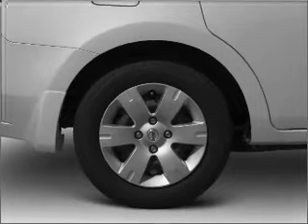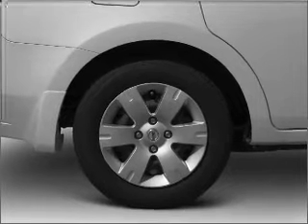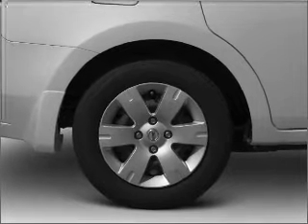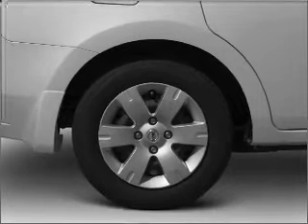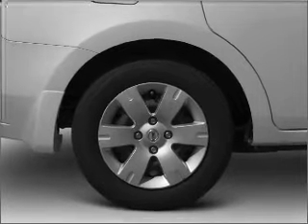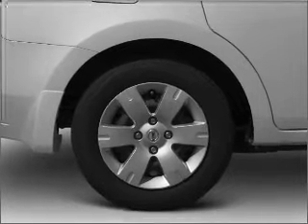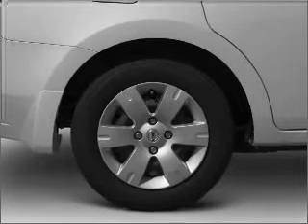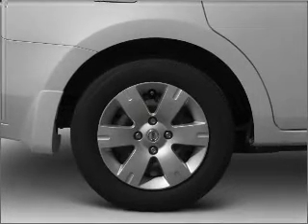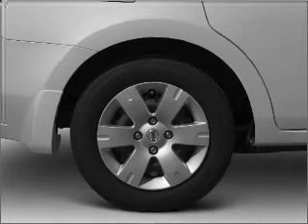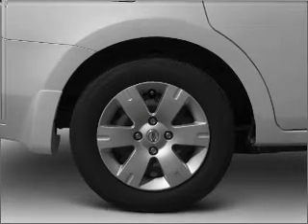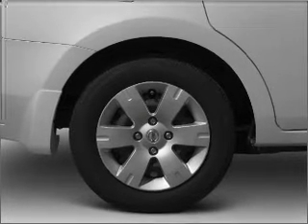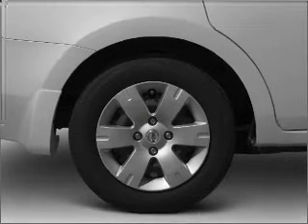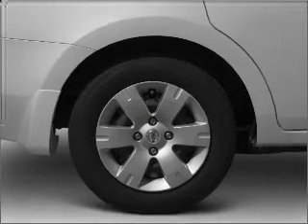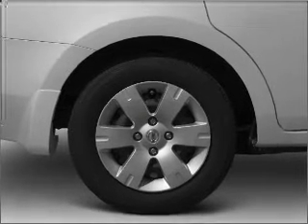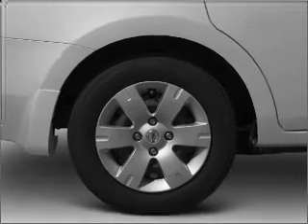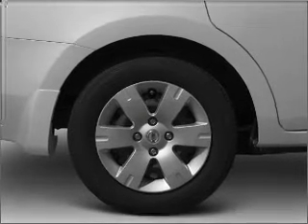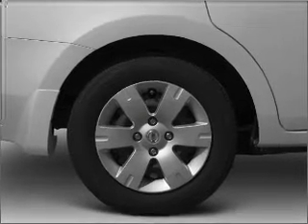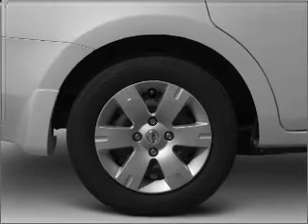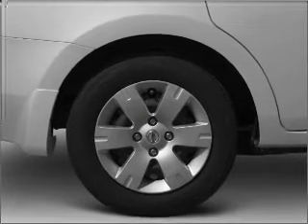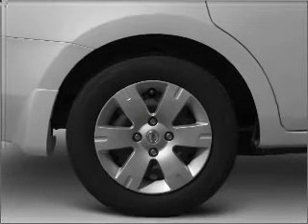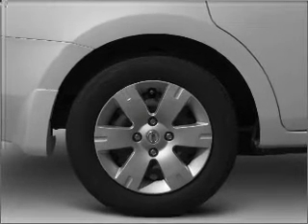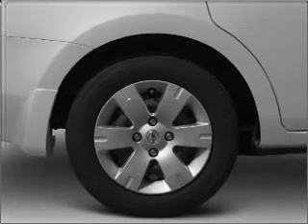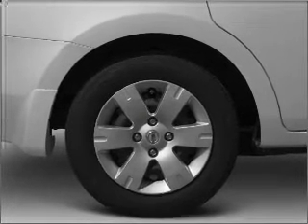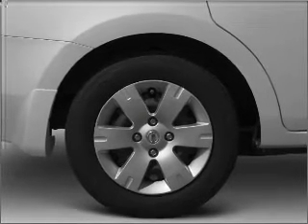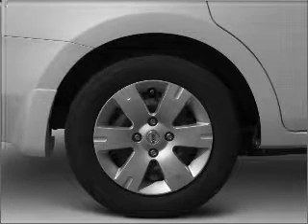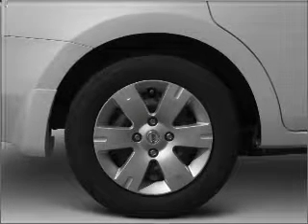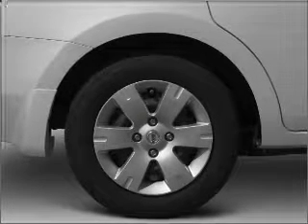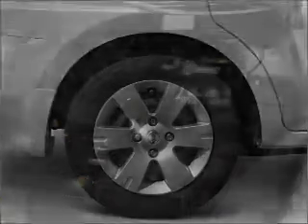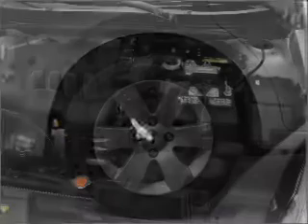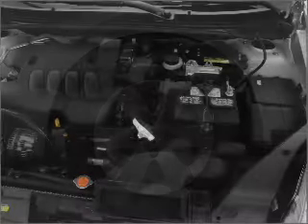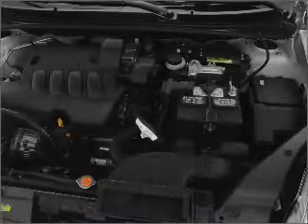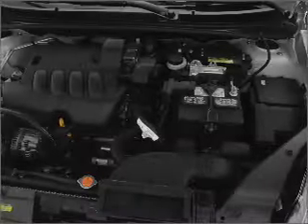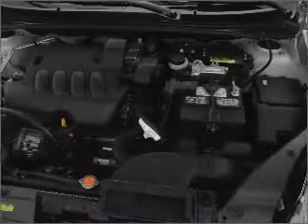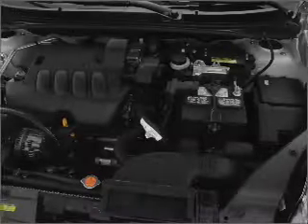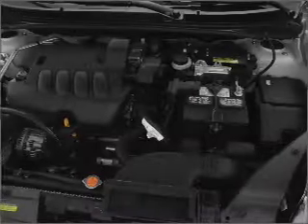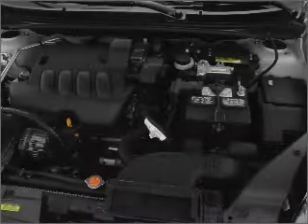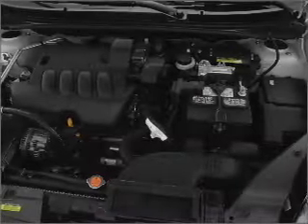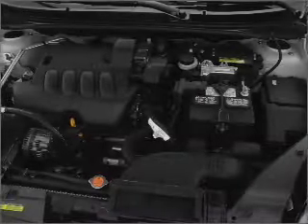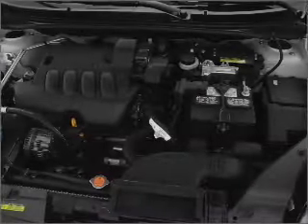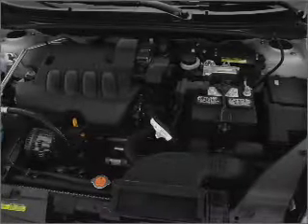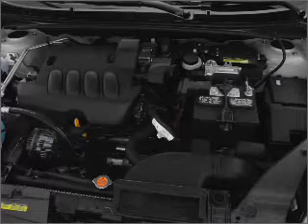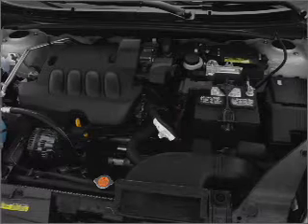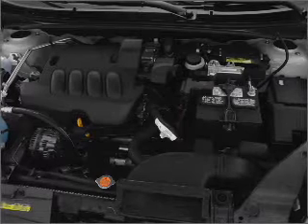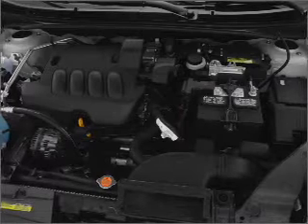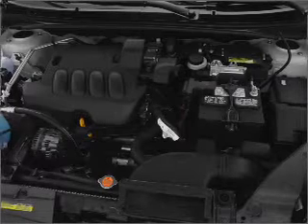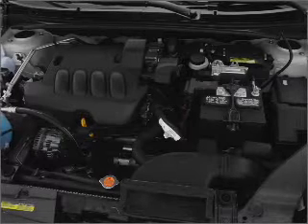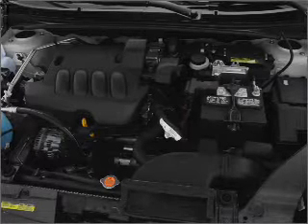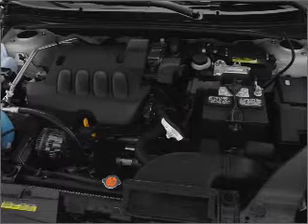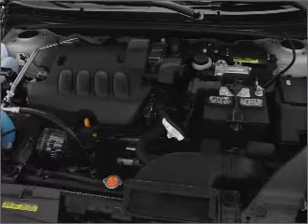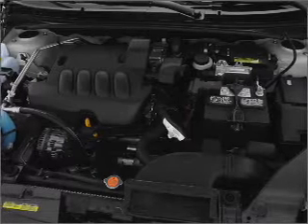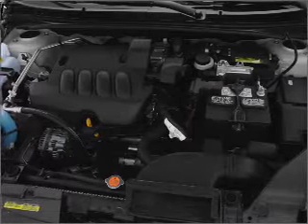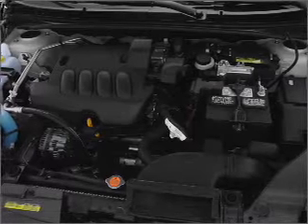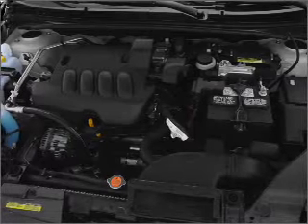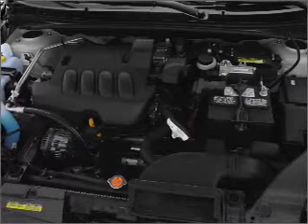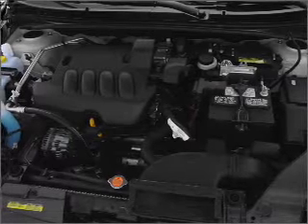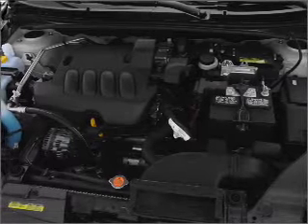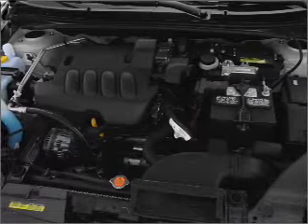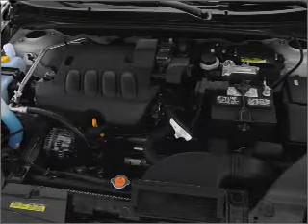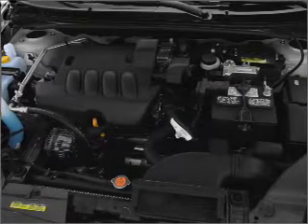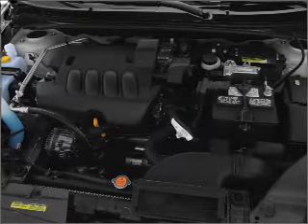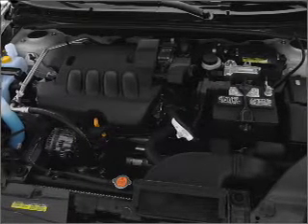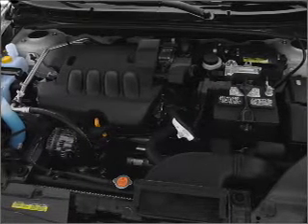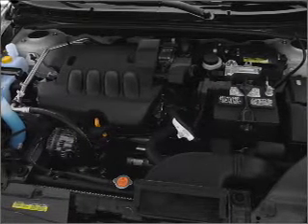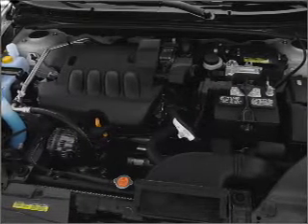Premium wheels give a more luxurious look. The anti-lock braking system will keep you safe on the road. Call today to schedule a test drive.